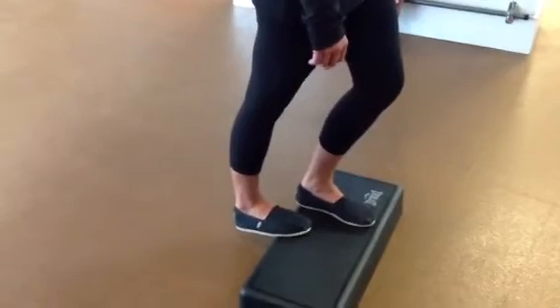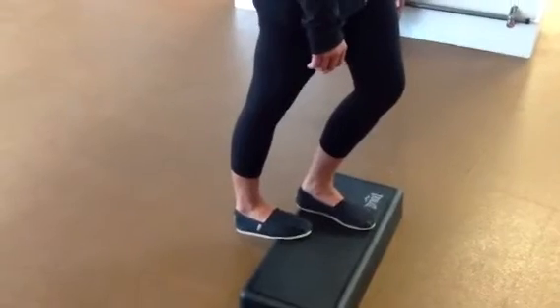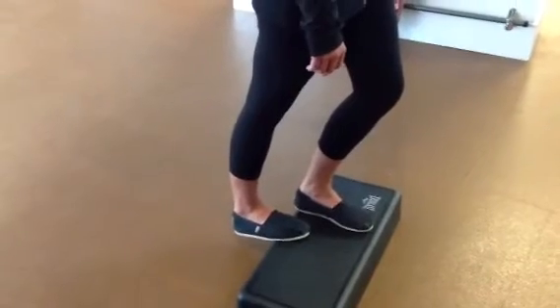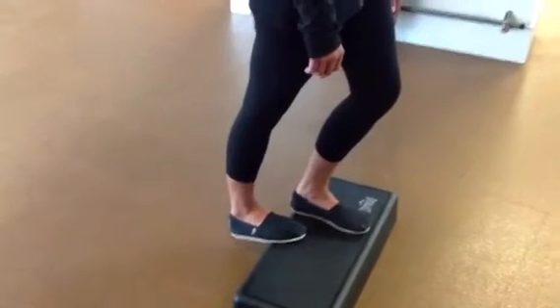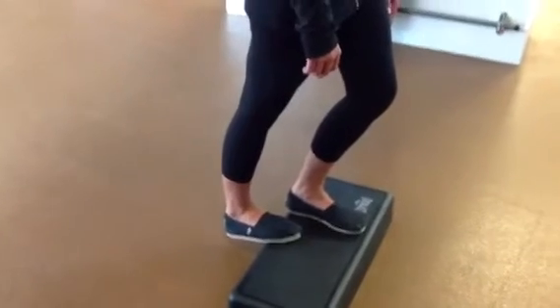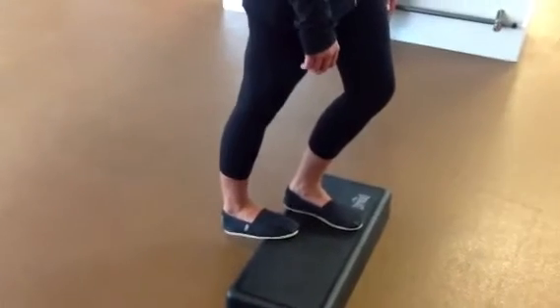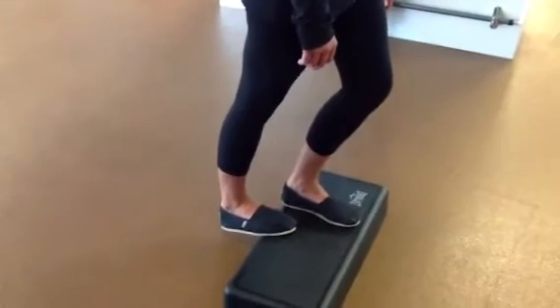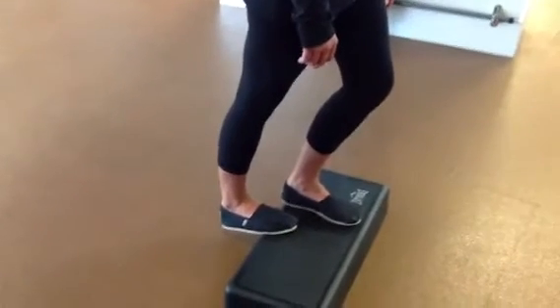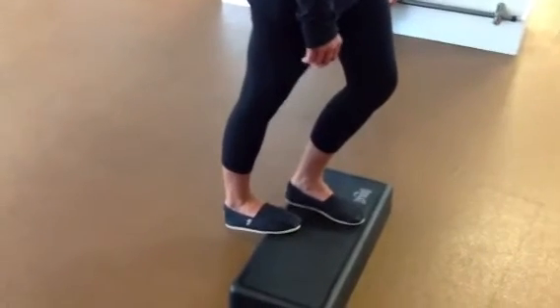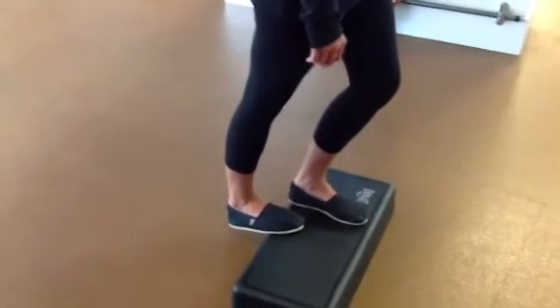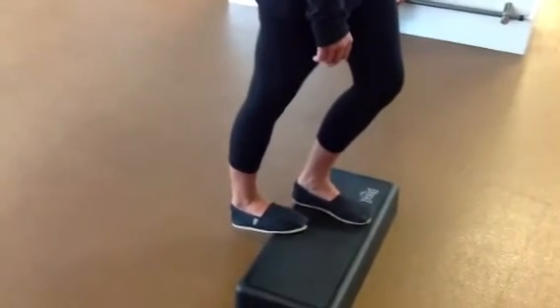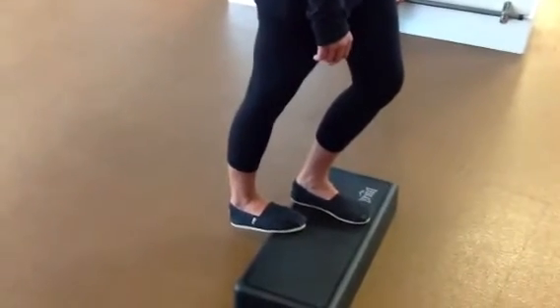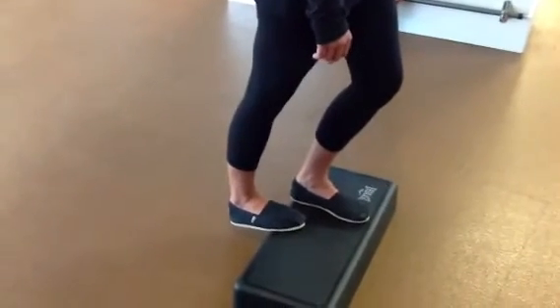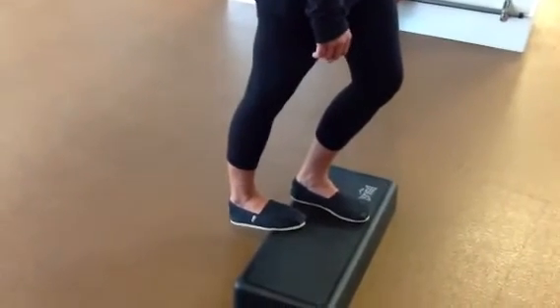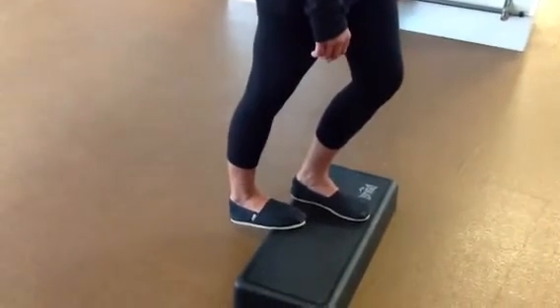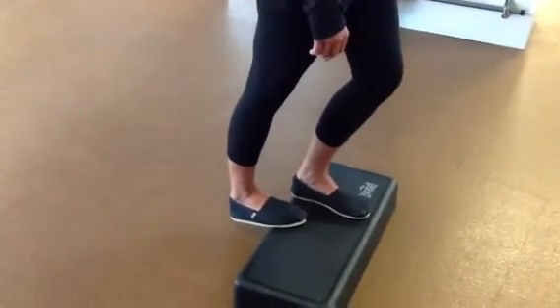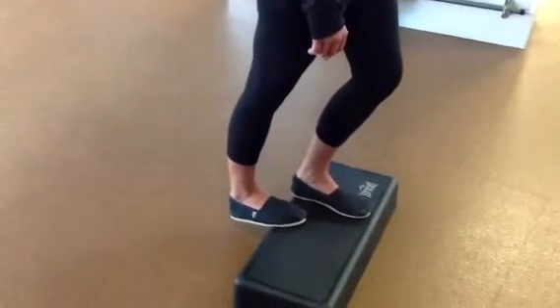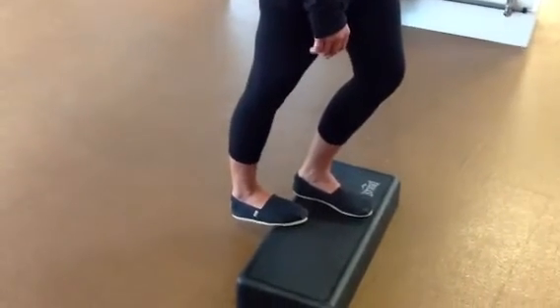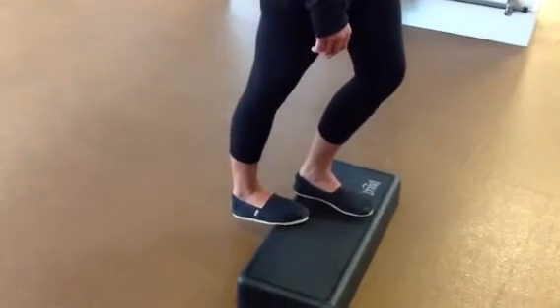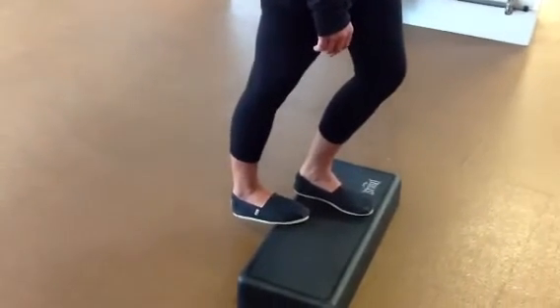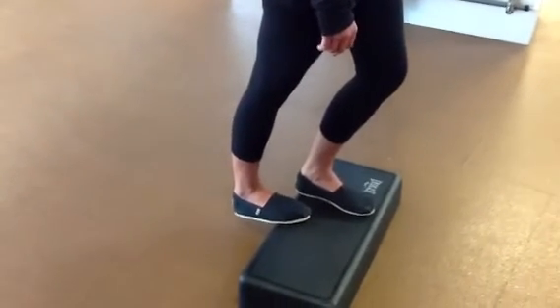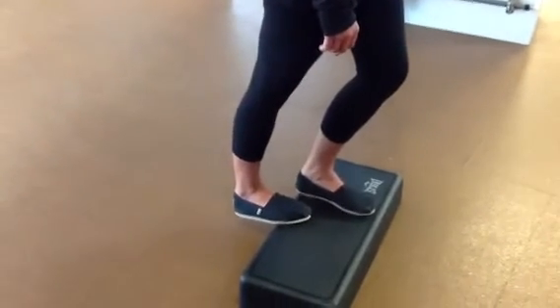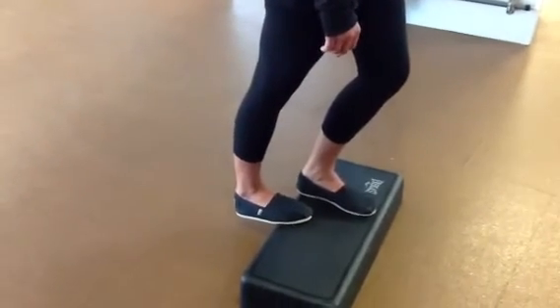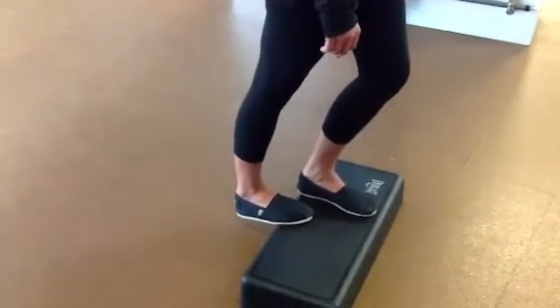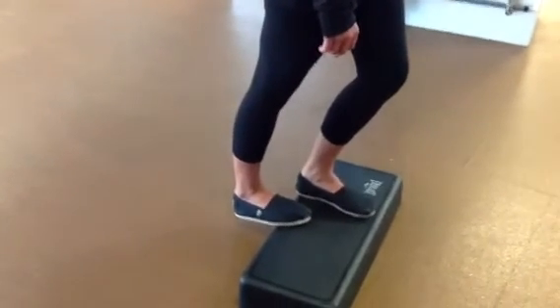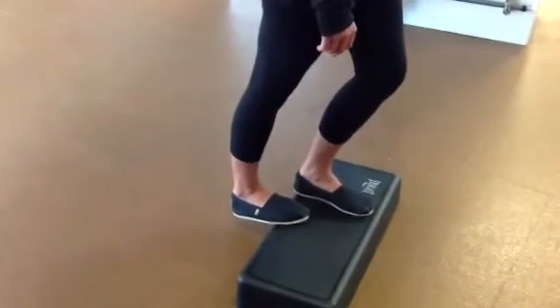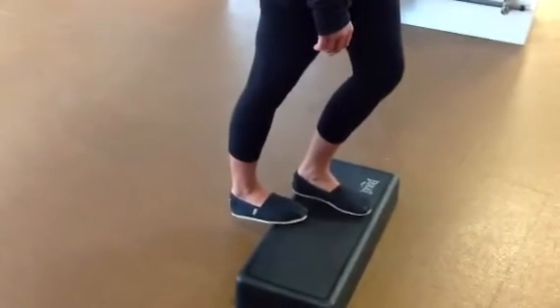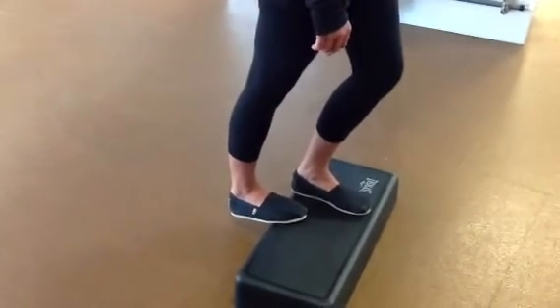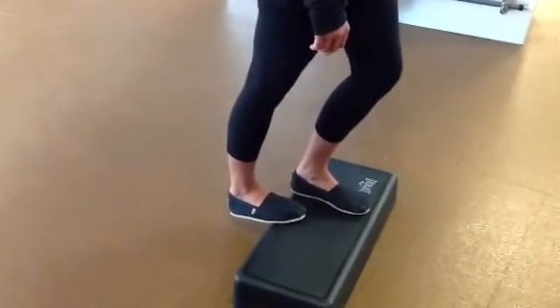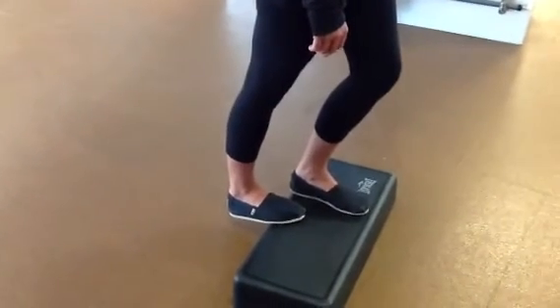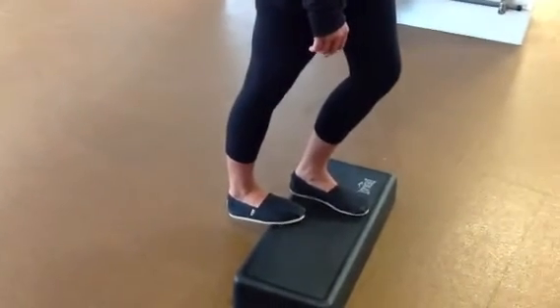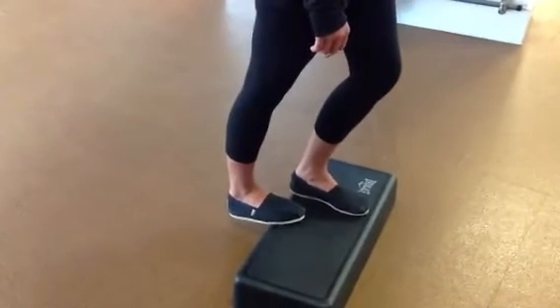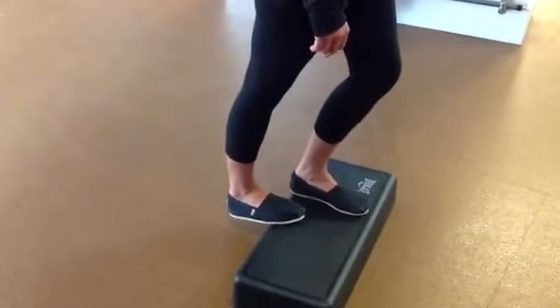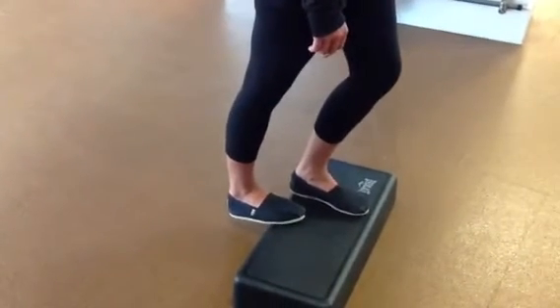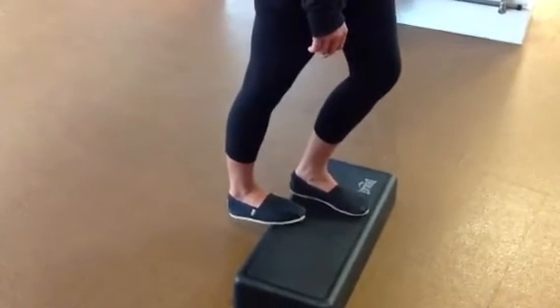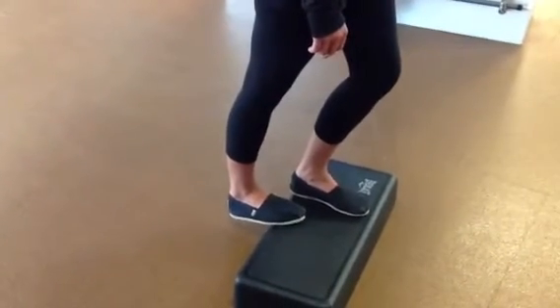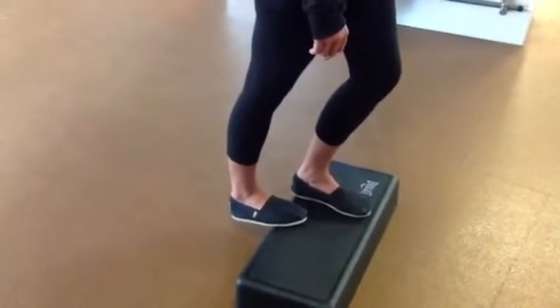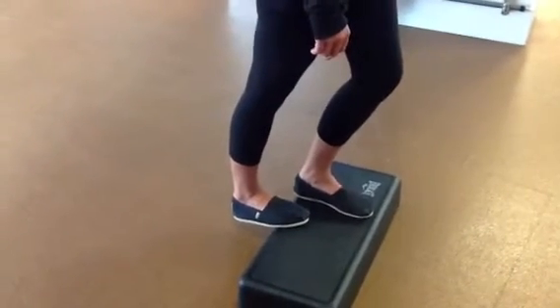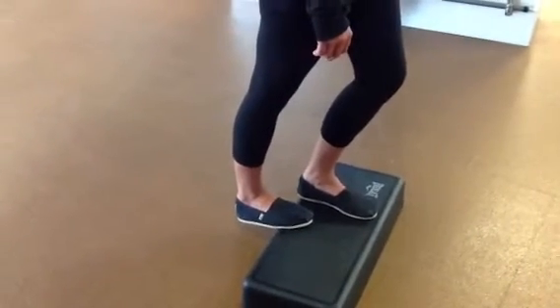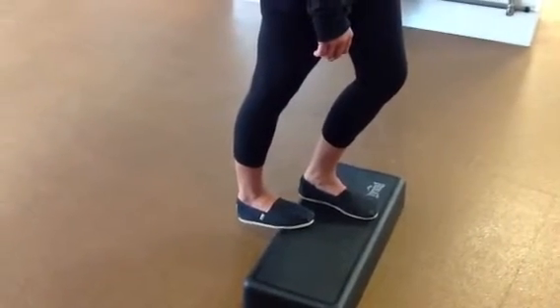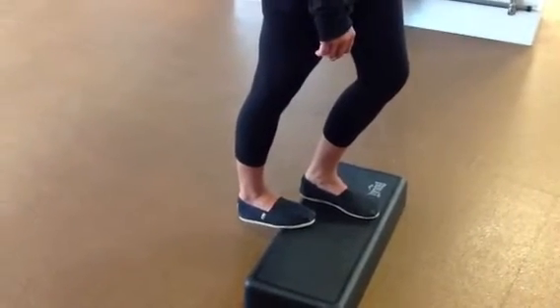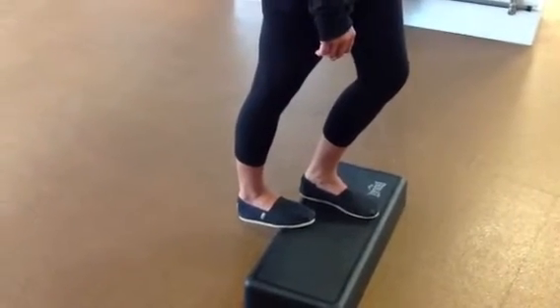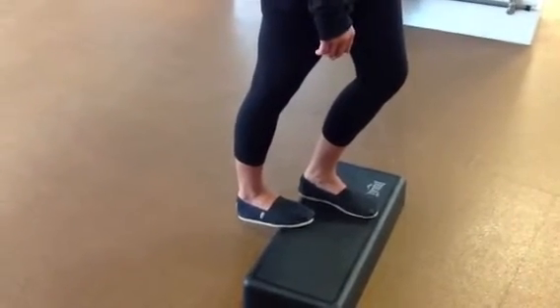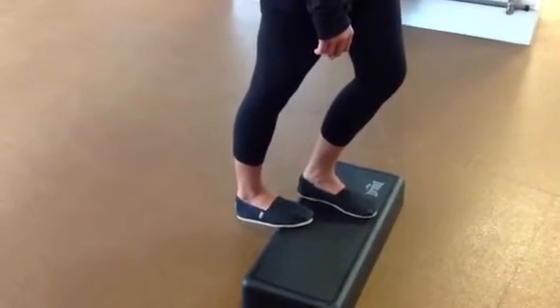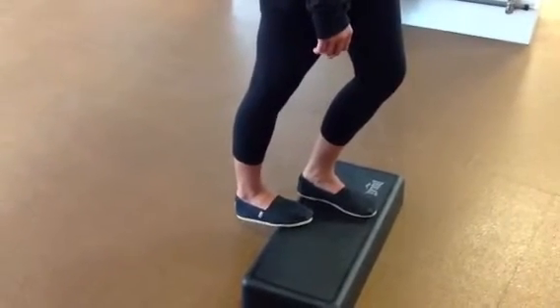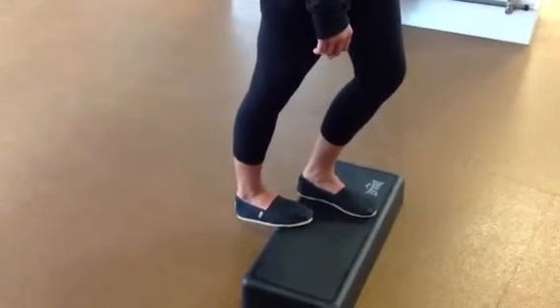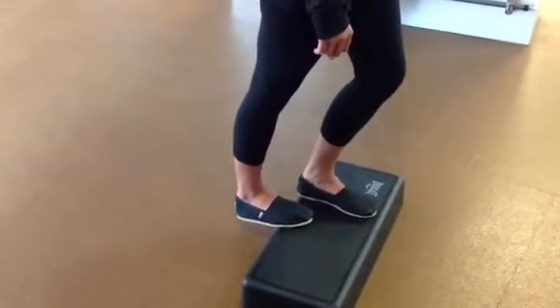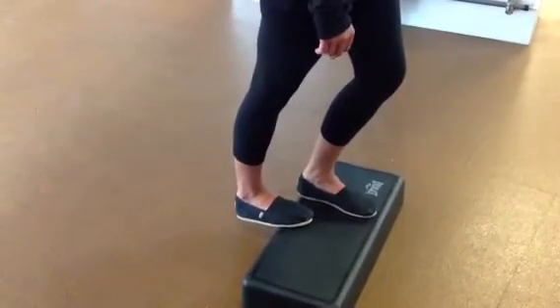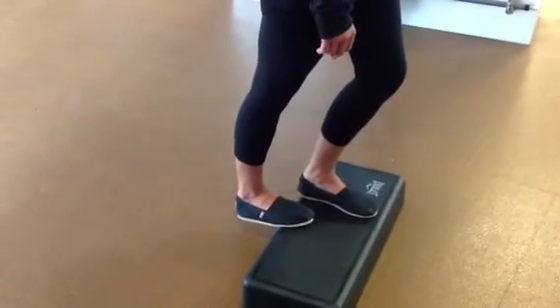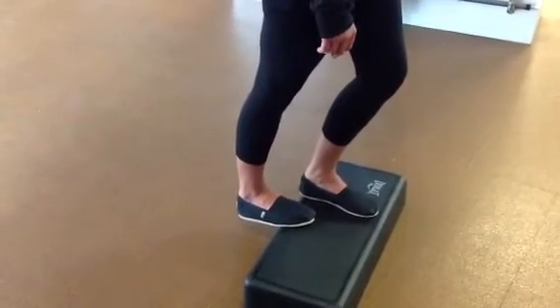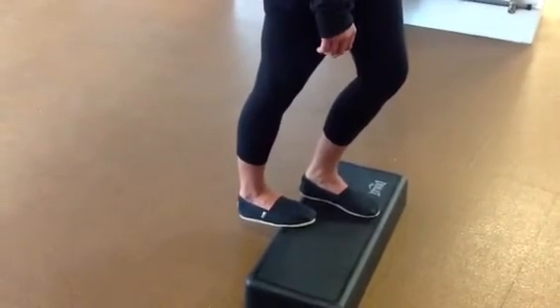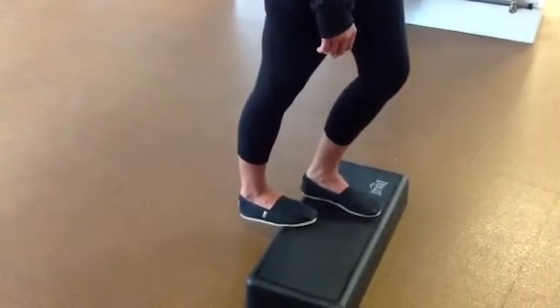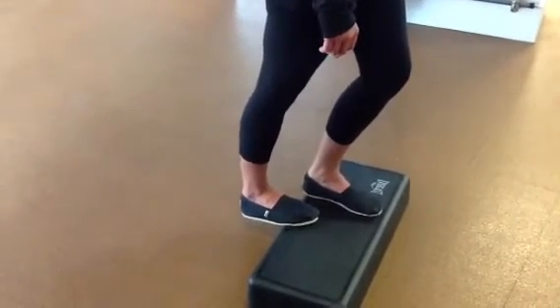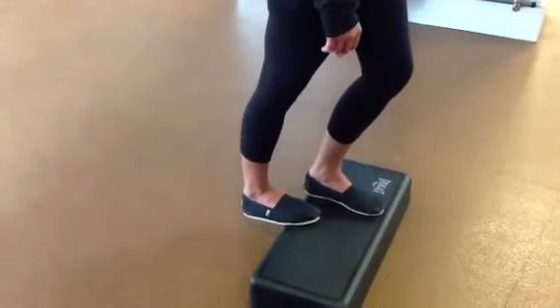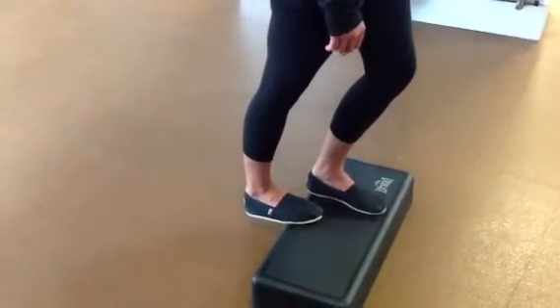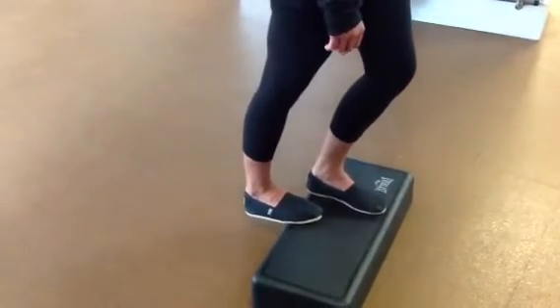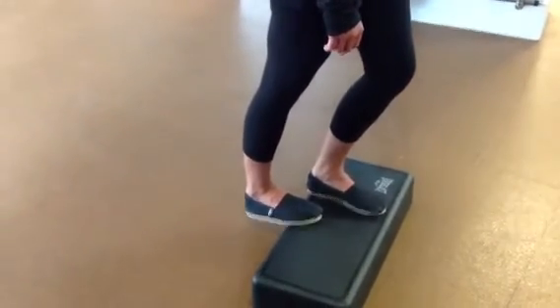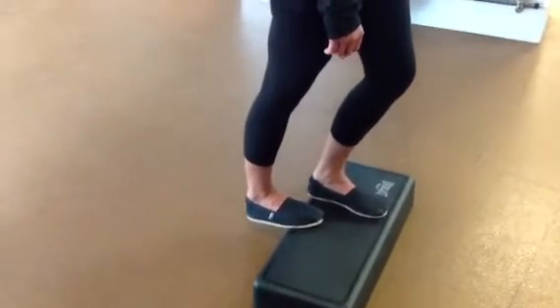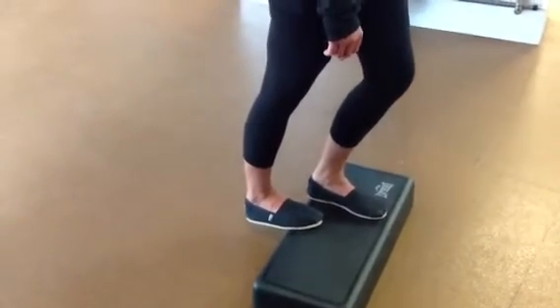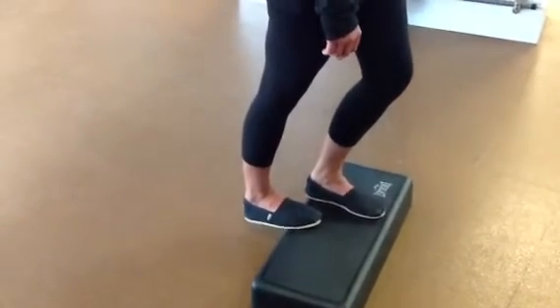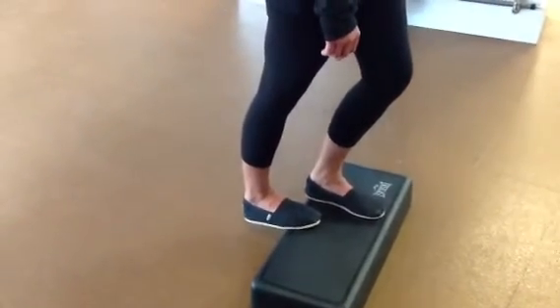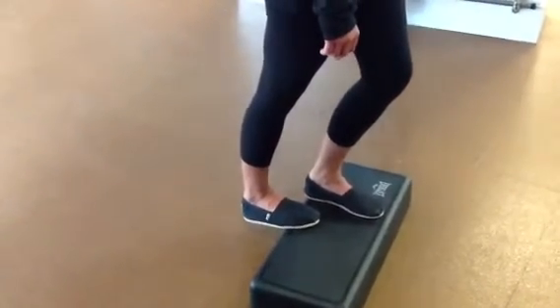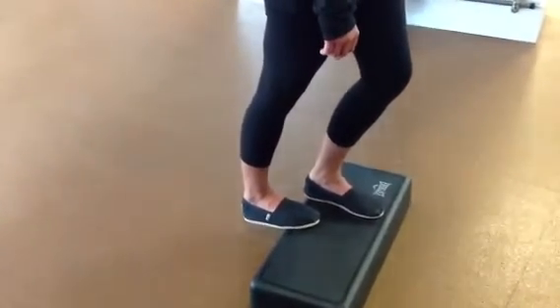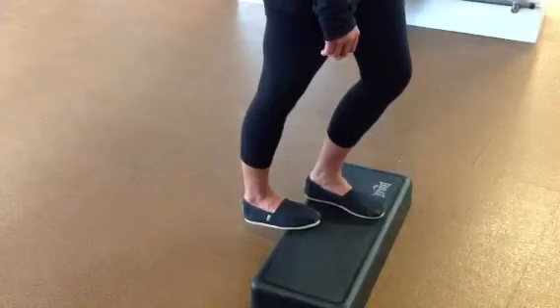This helps us stretch out the gastroc muscle. Looking to hold this stretch anywhere between 30 and 60 seconds.